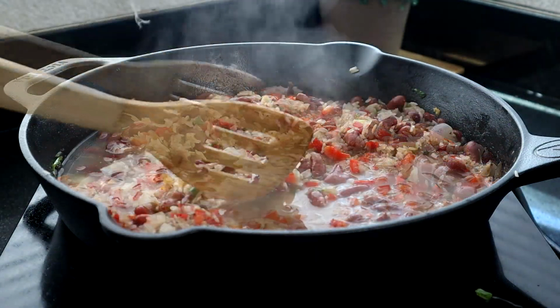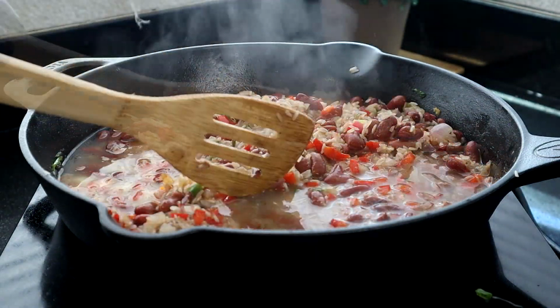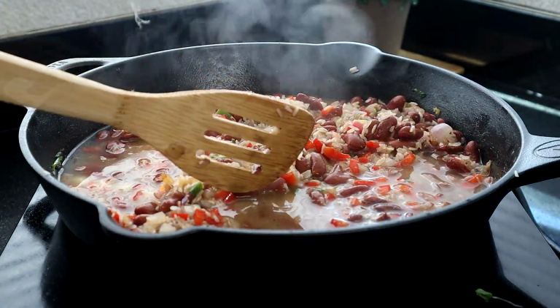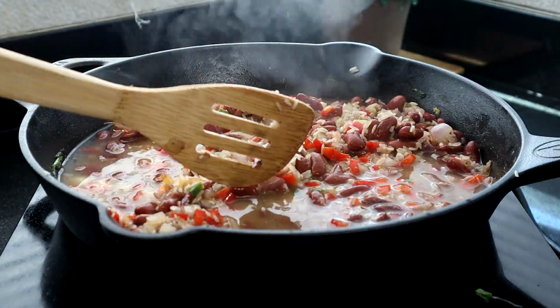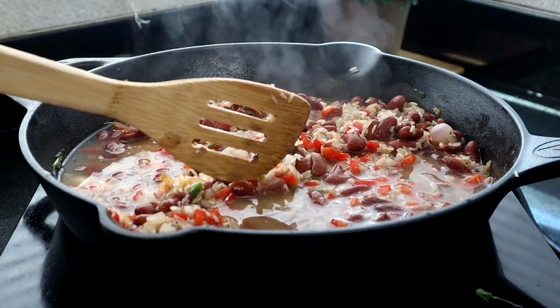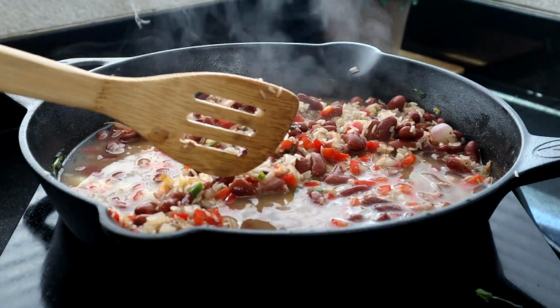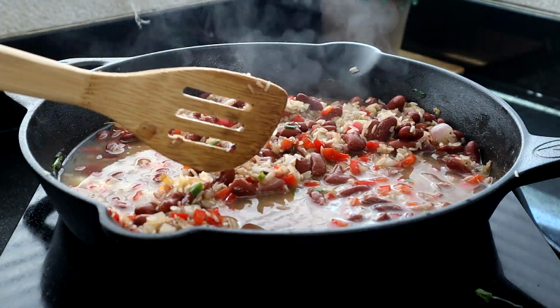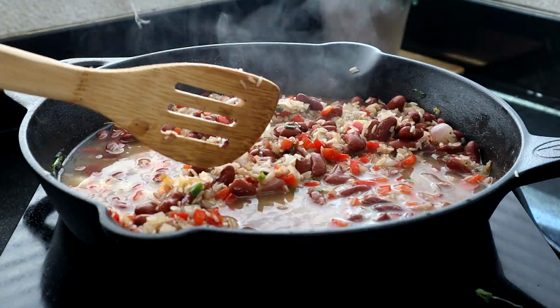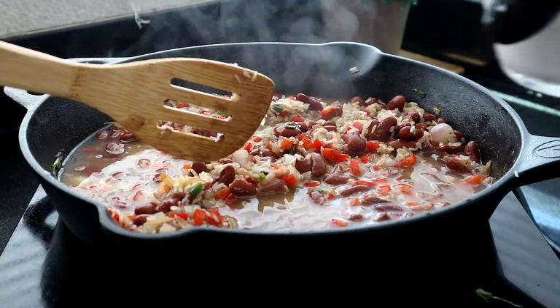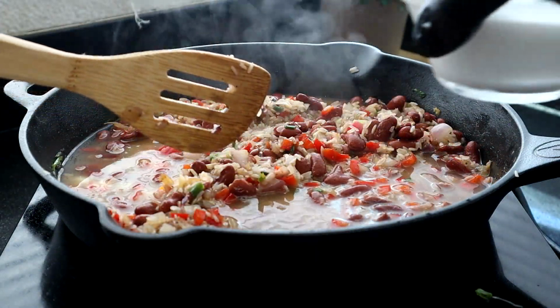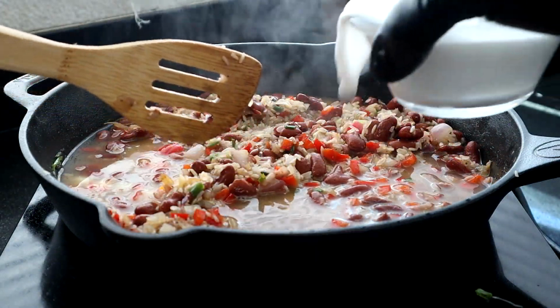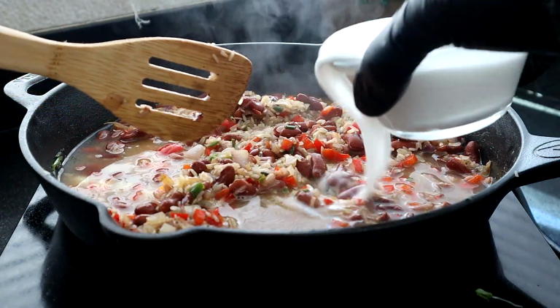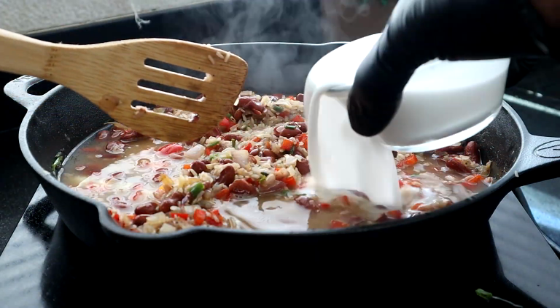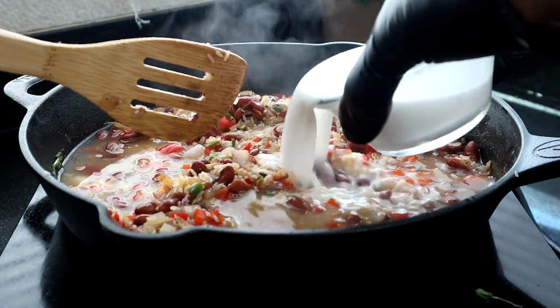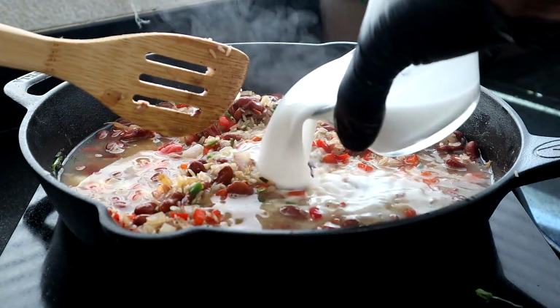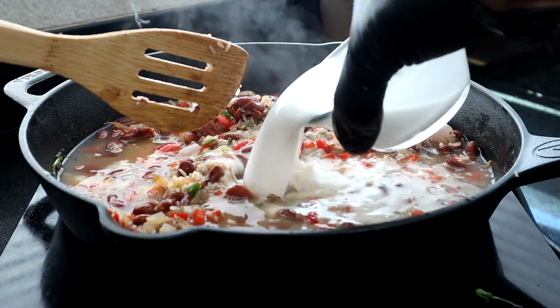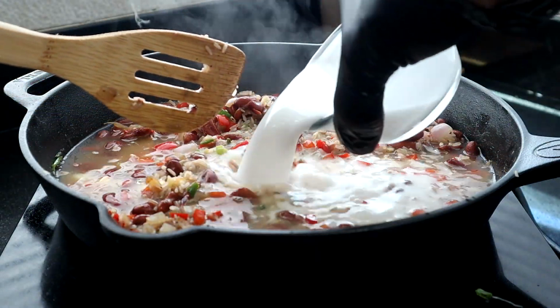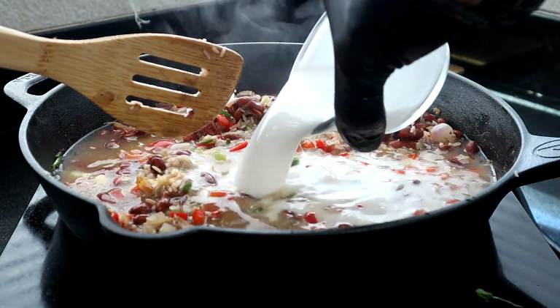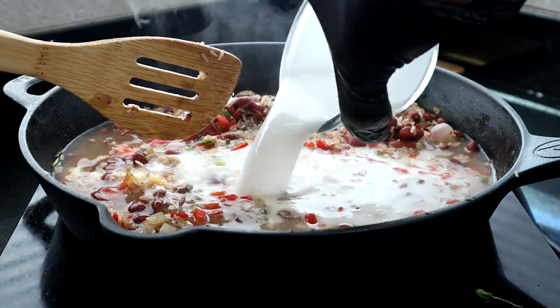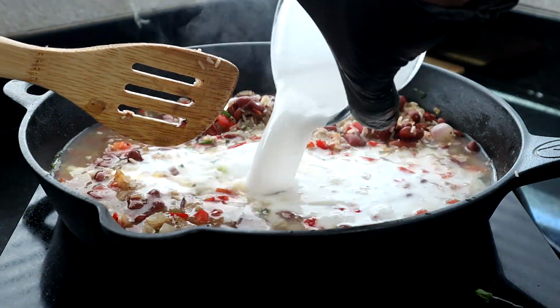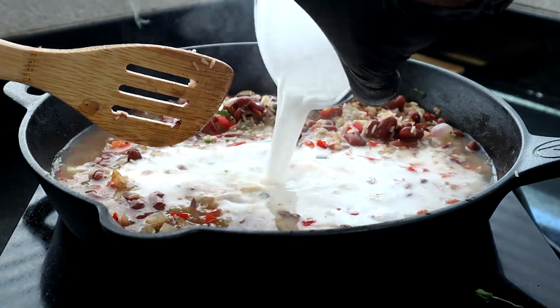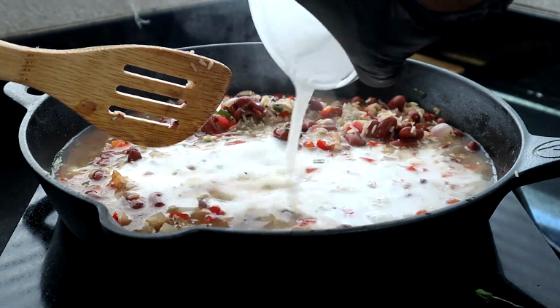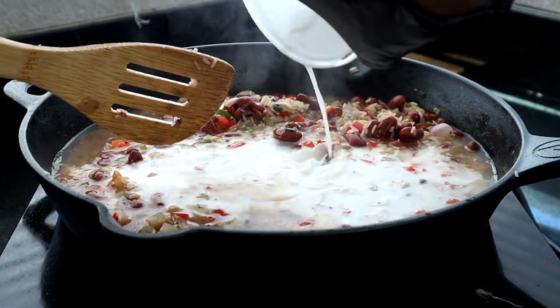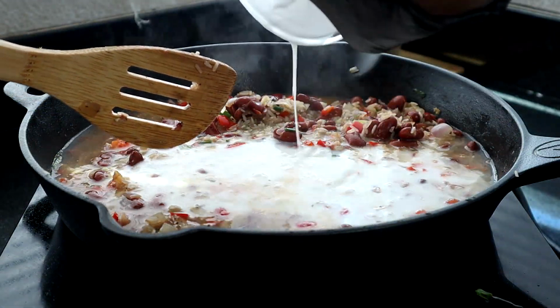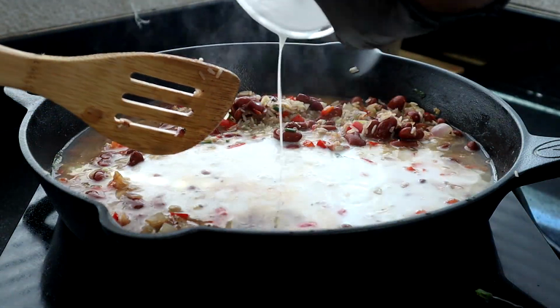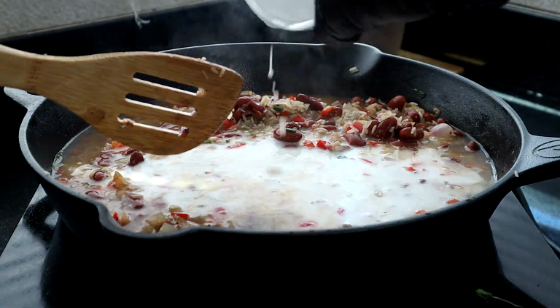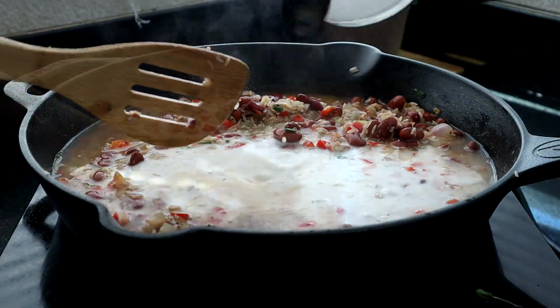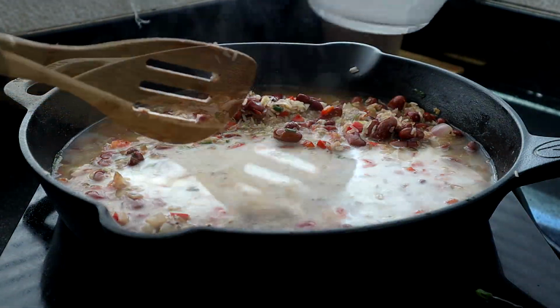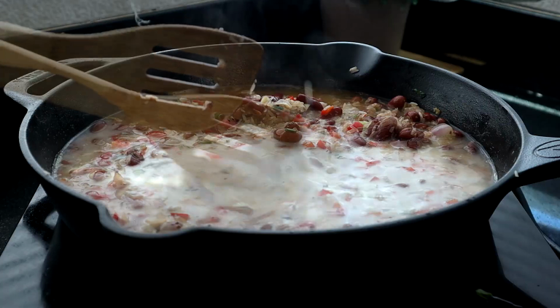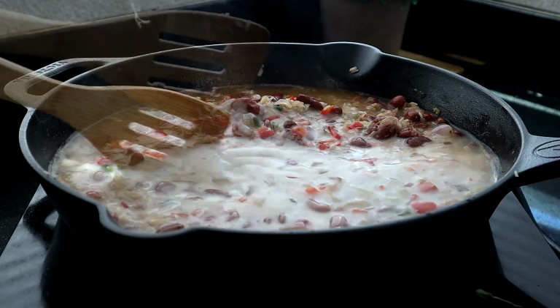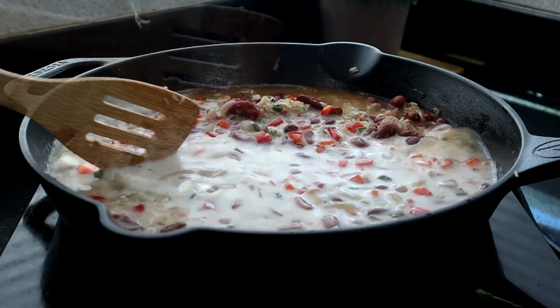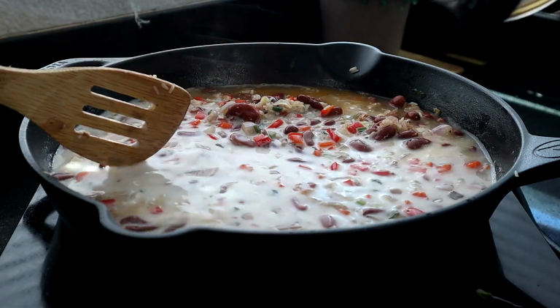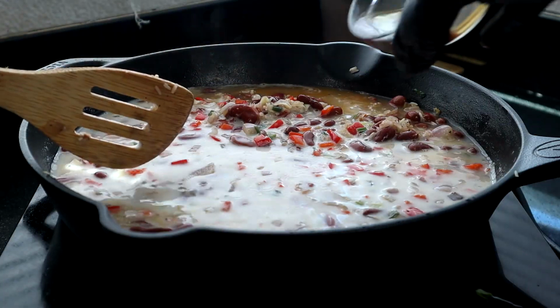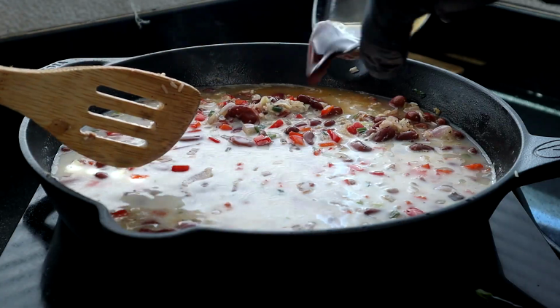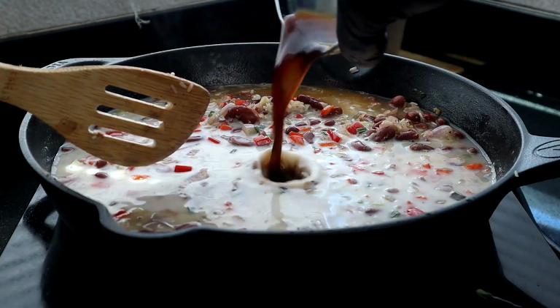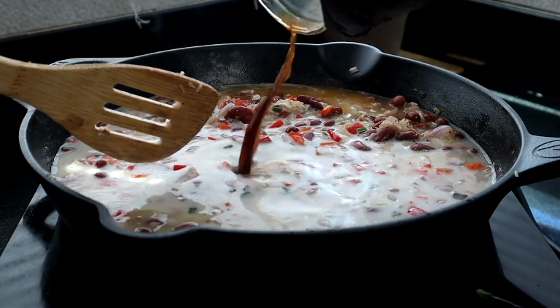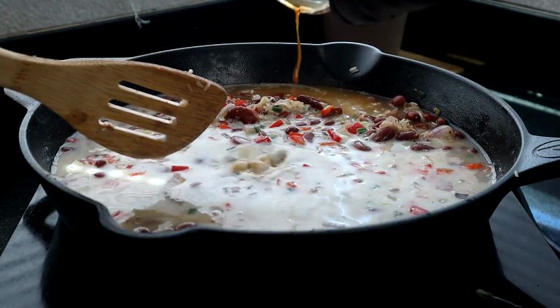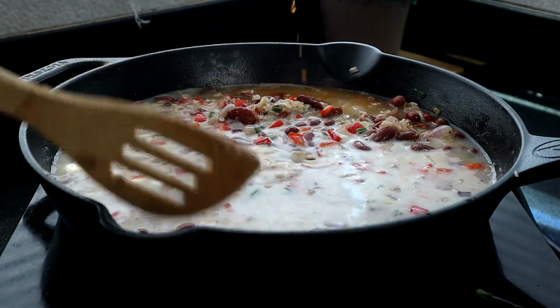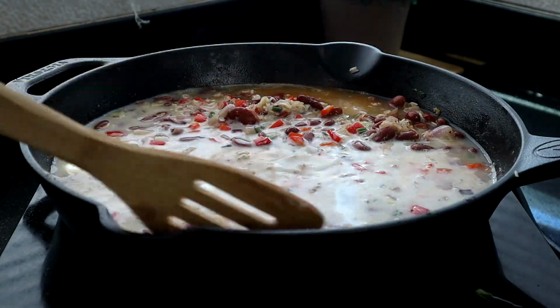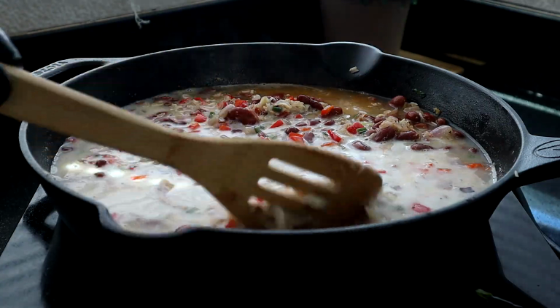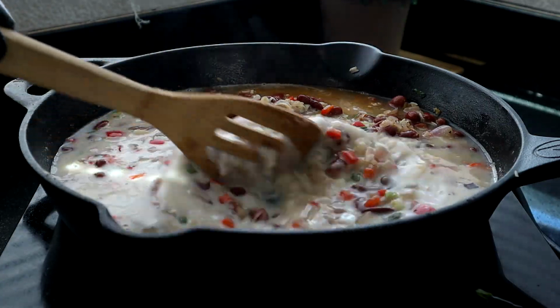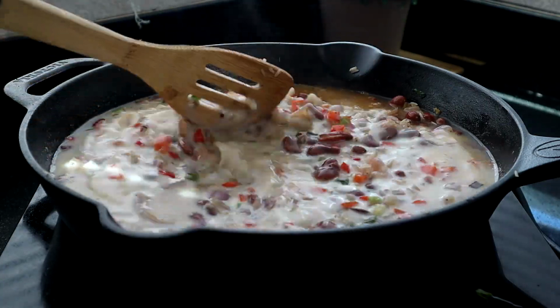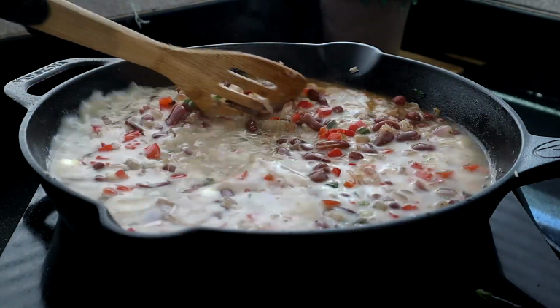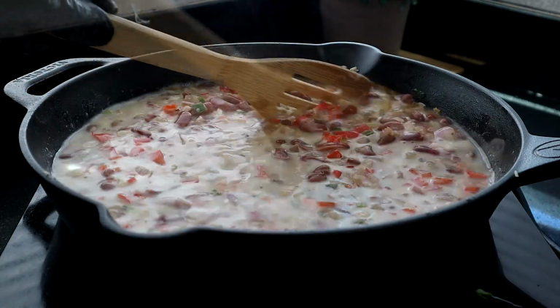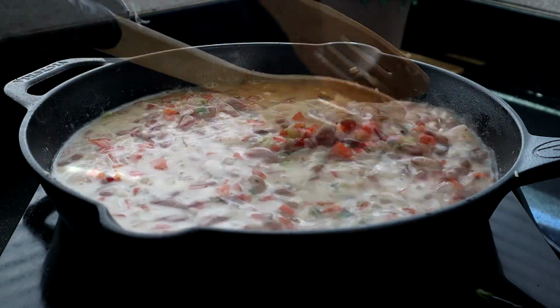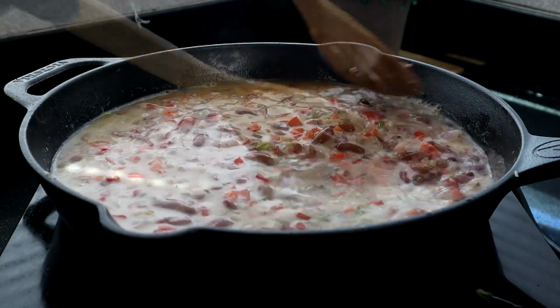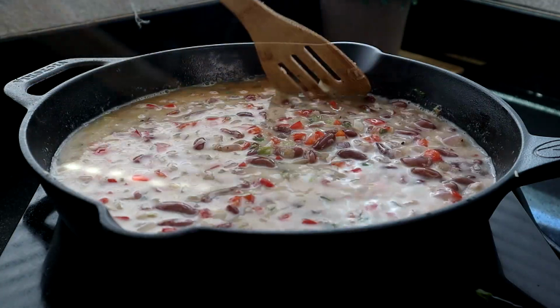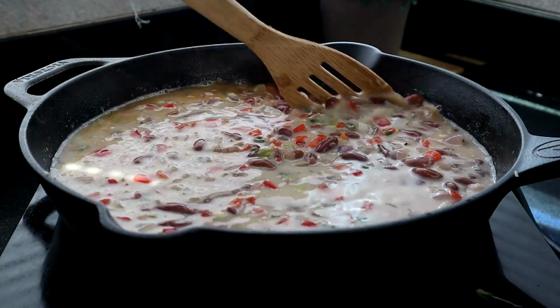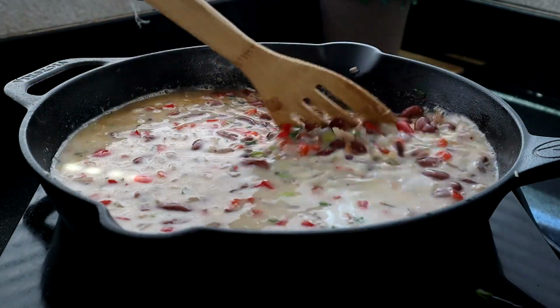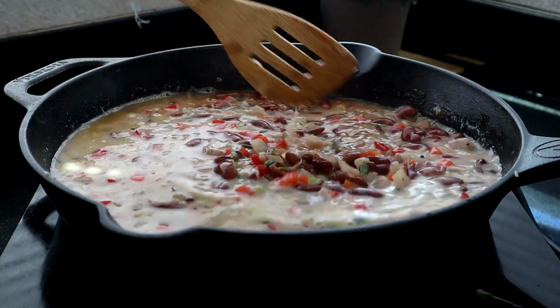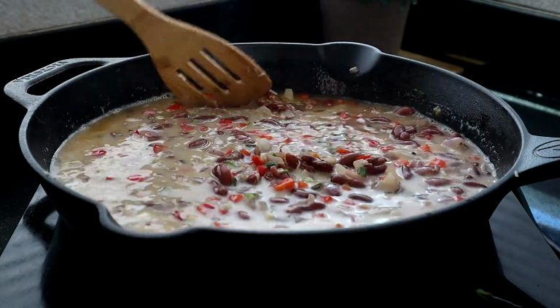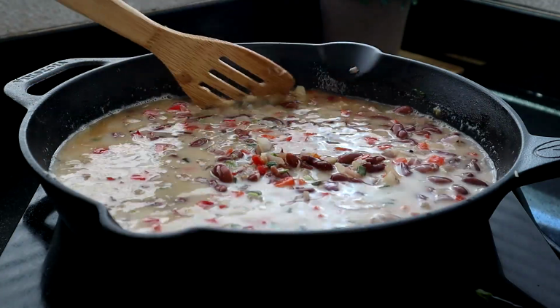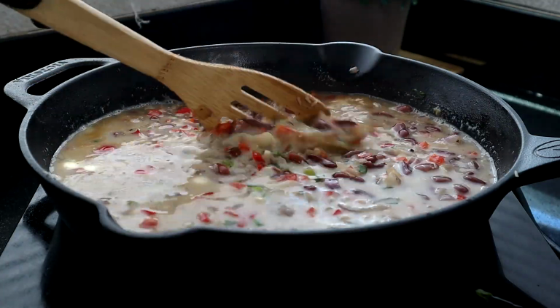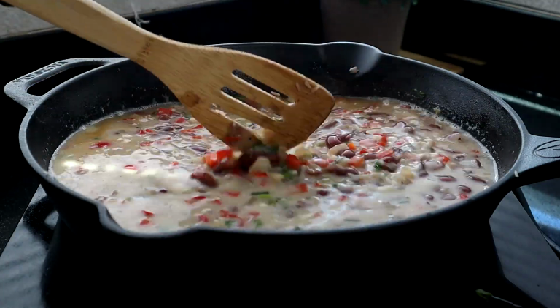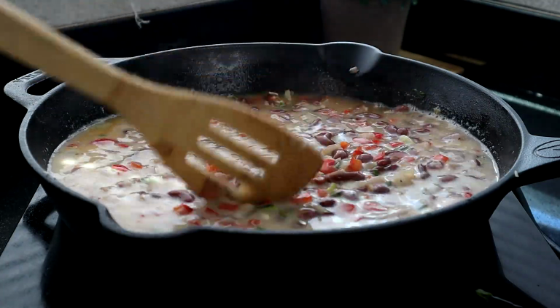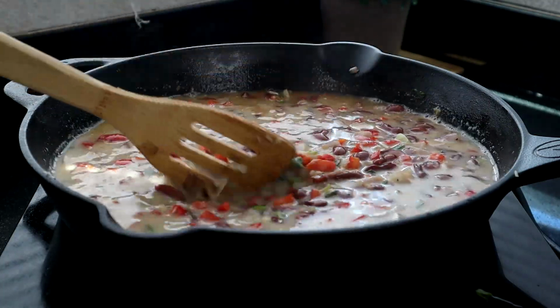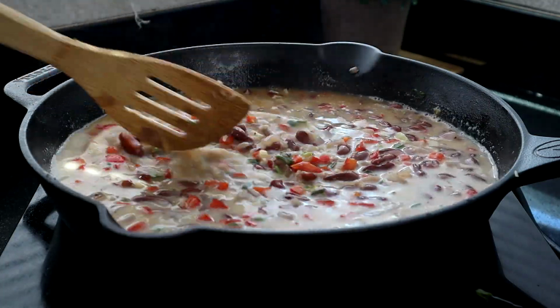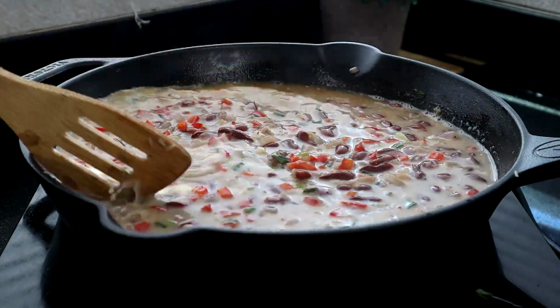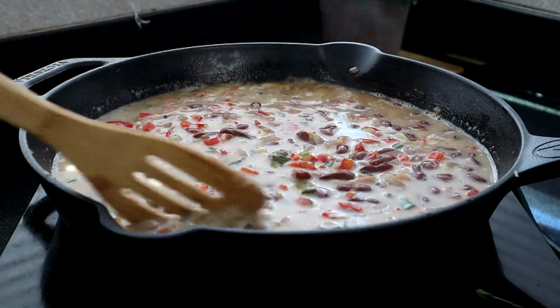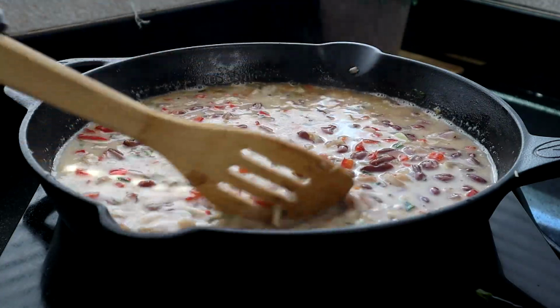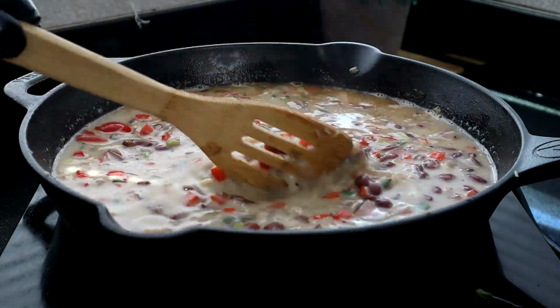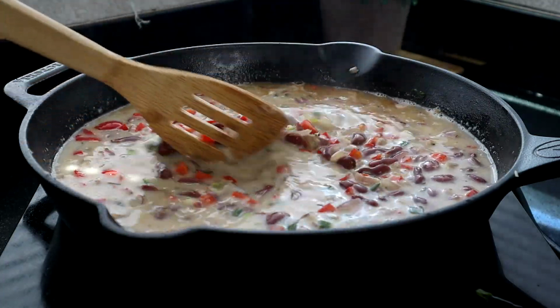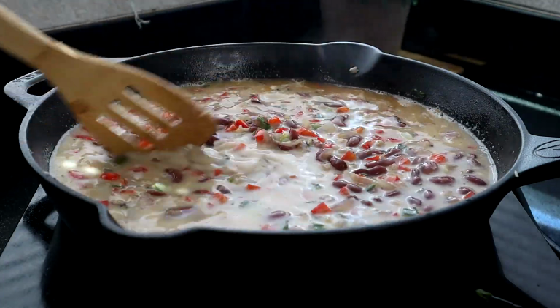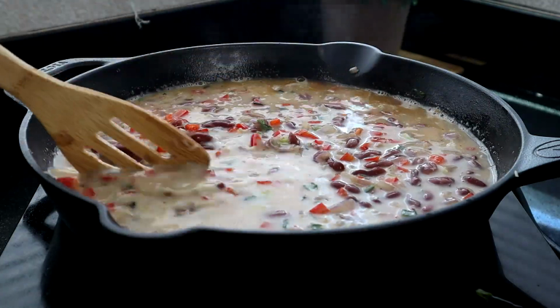Now add the chicken broth along with the coconut milk and W sauce, and get all those ingredients incorporated.